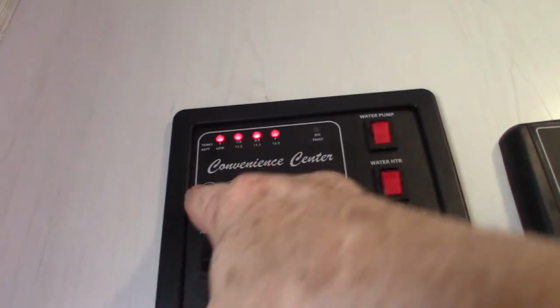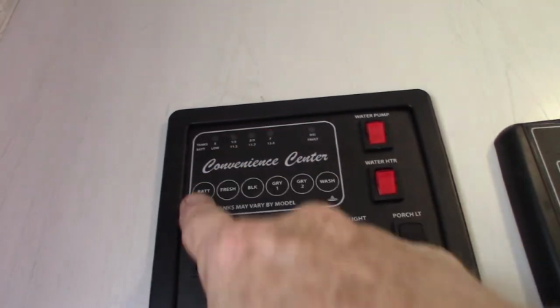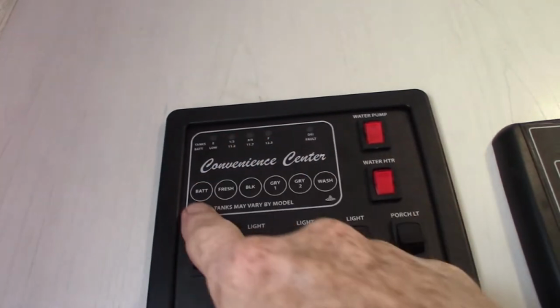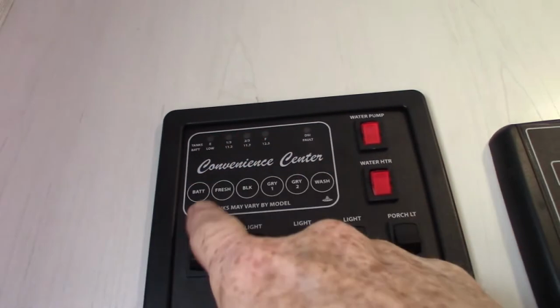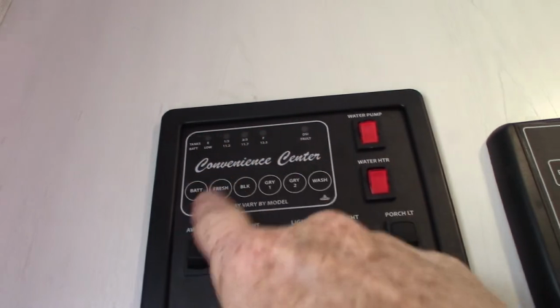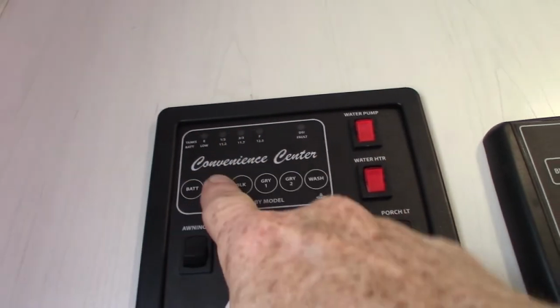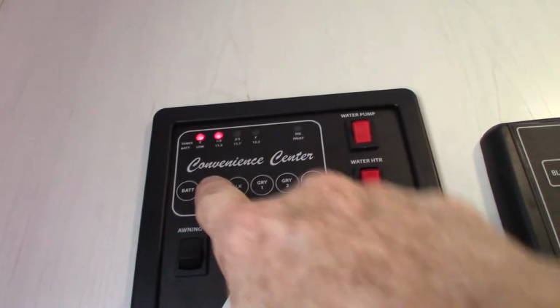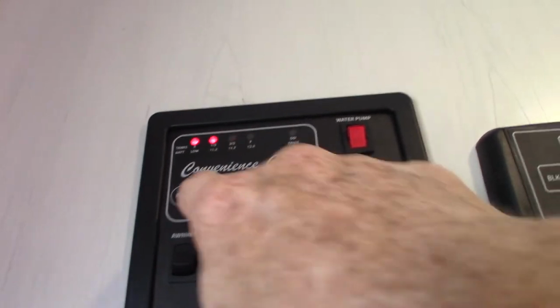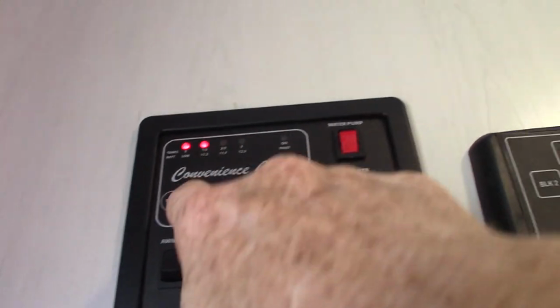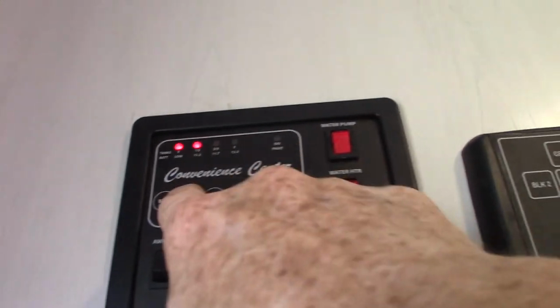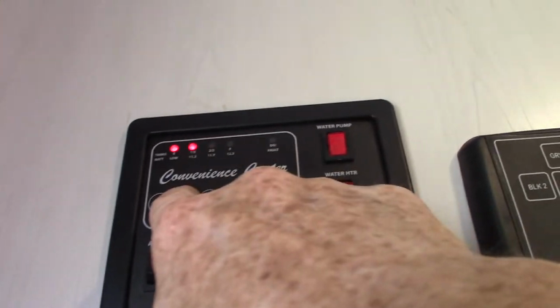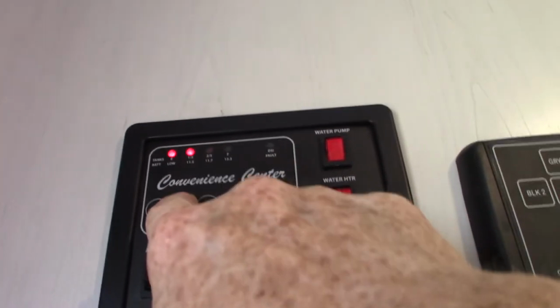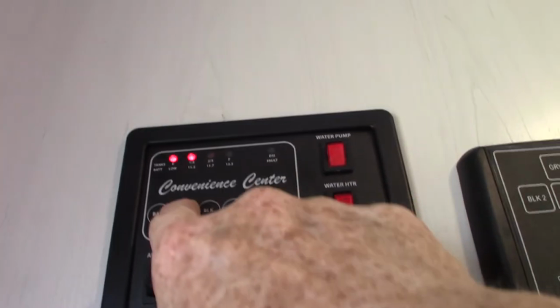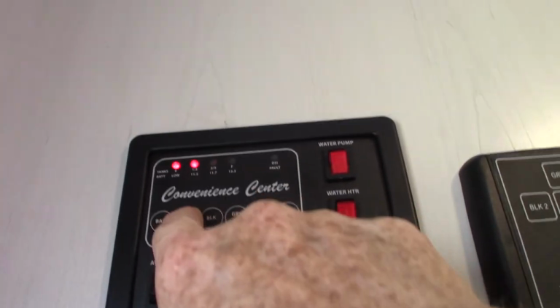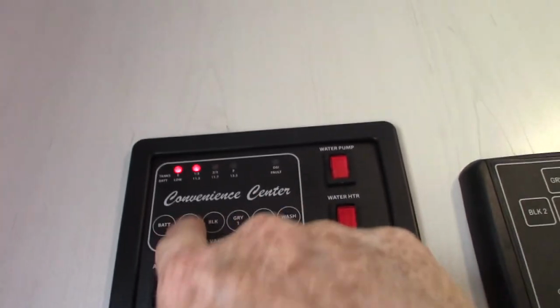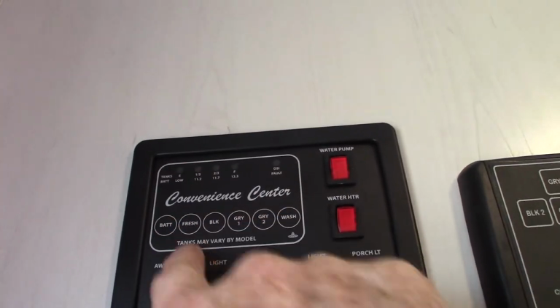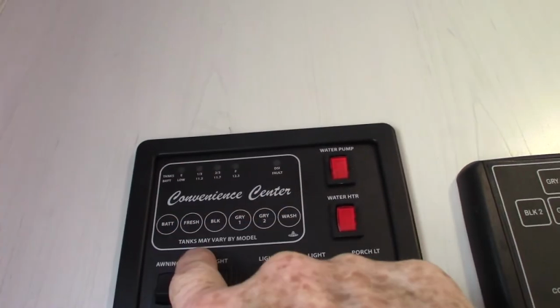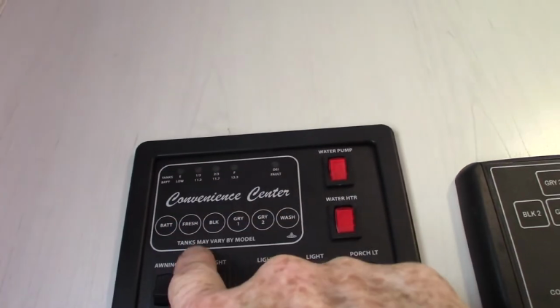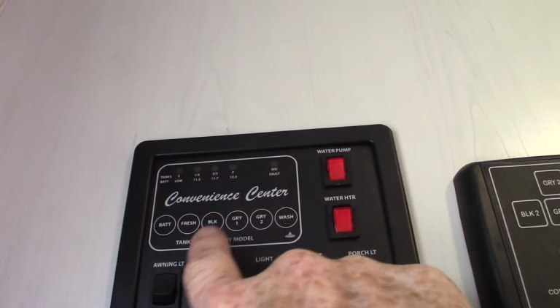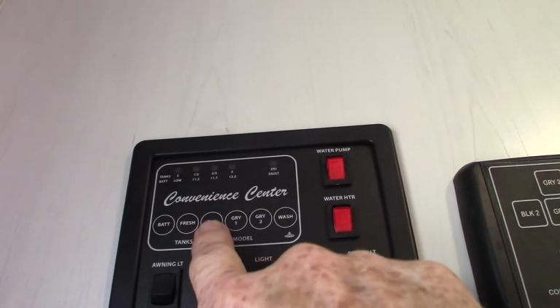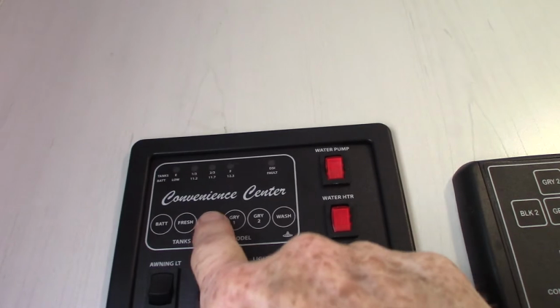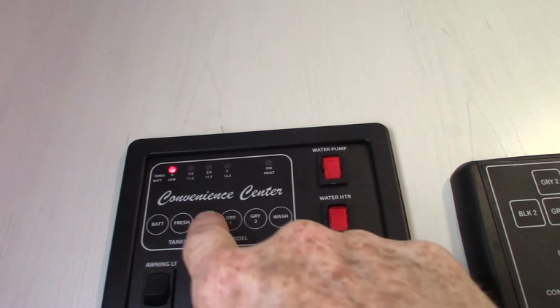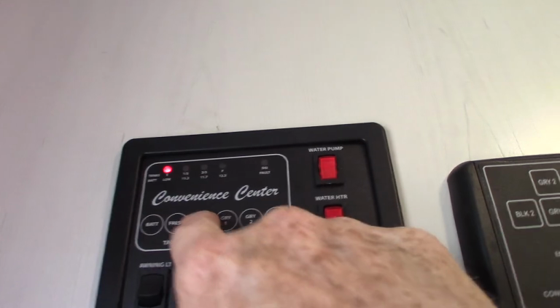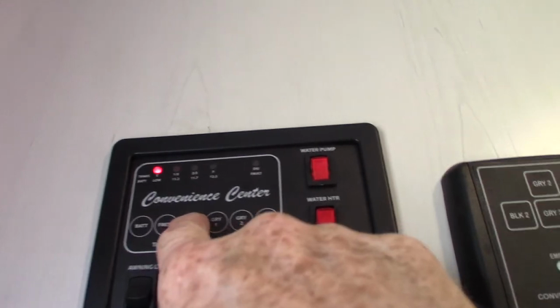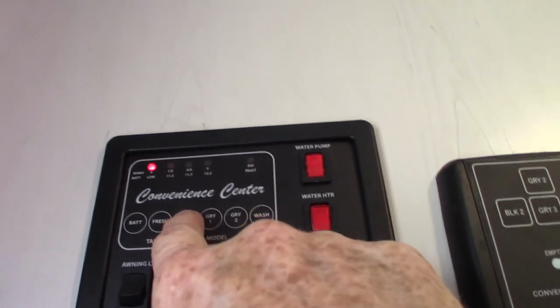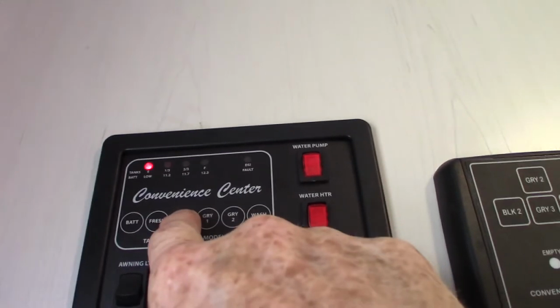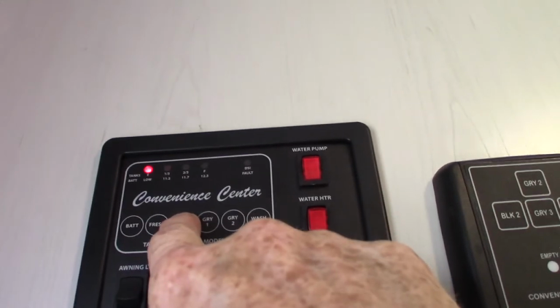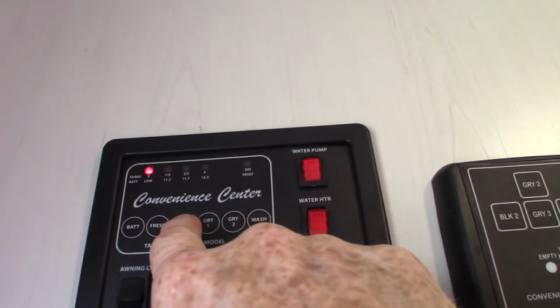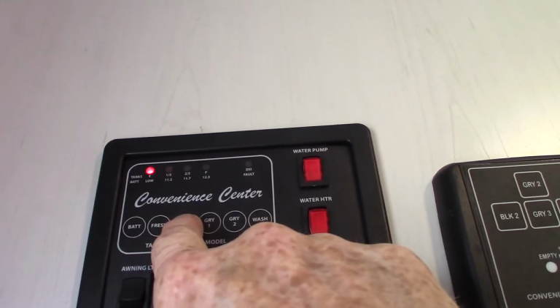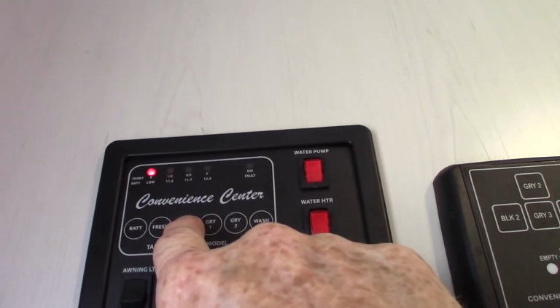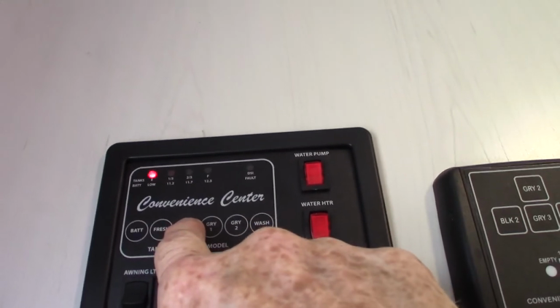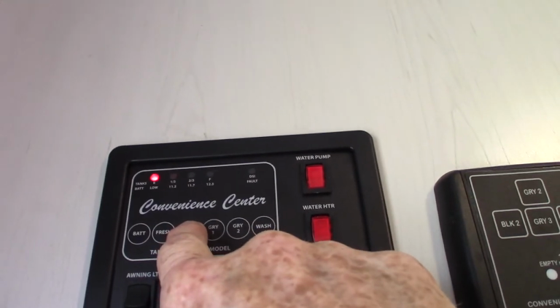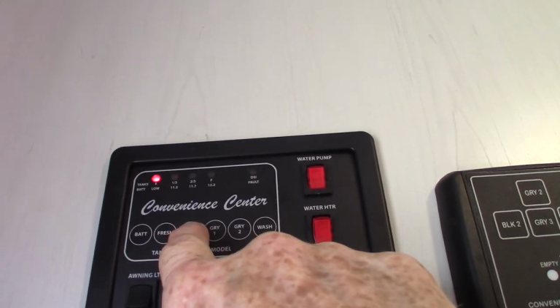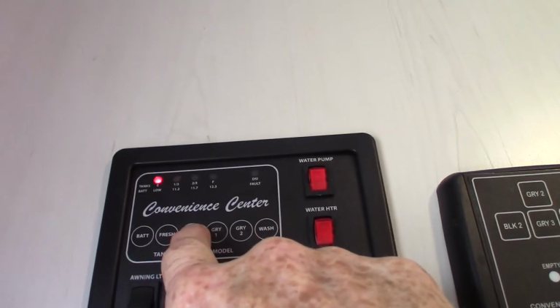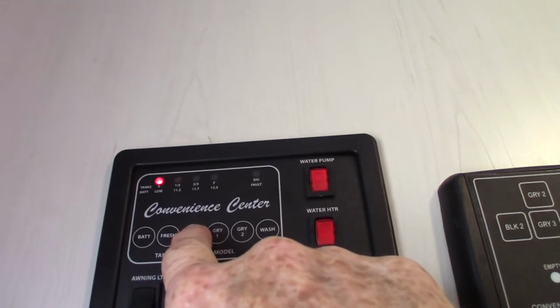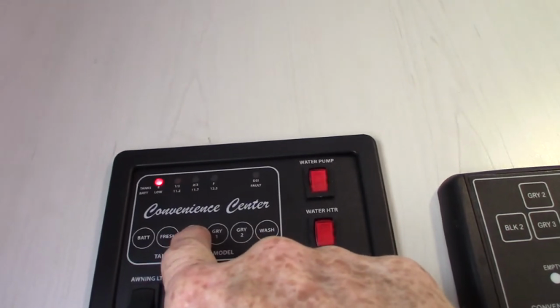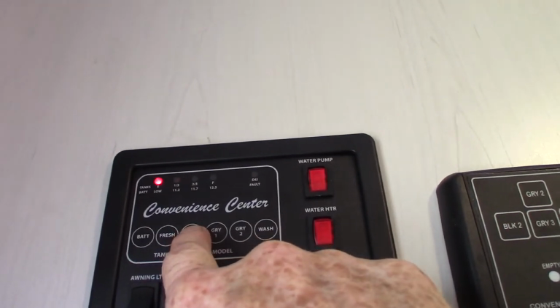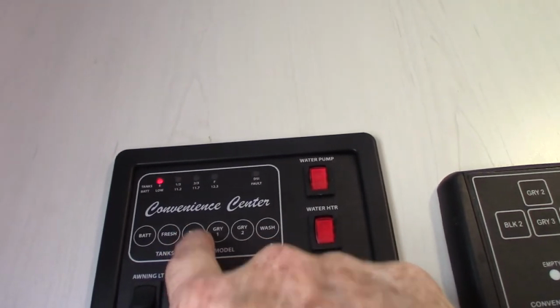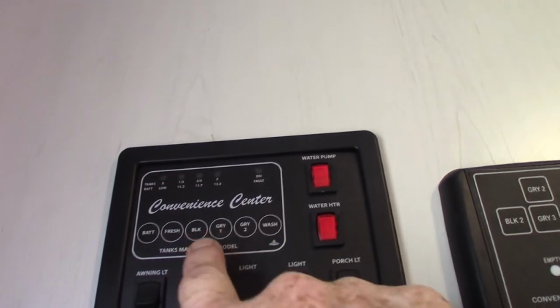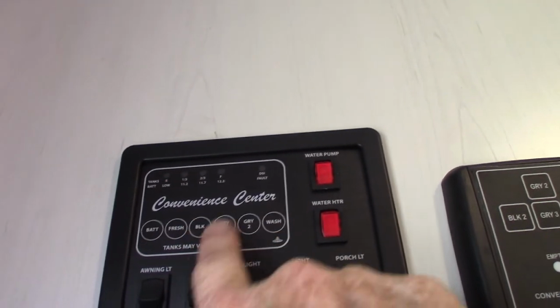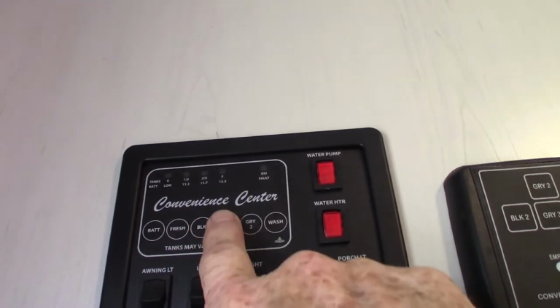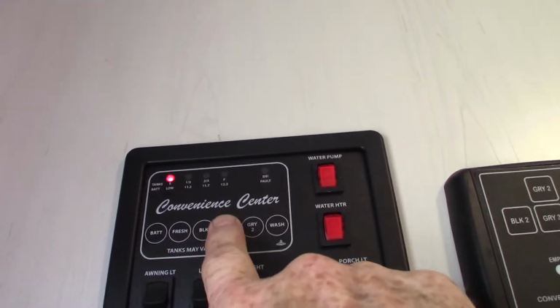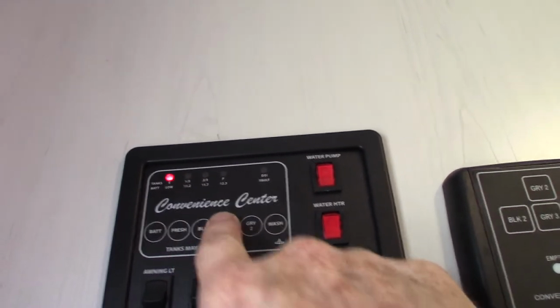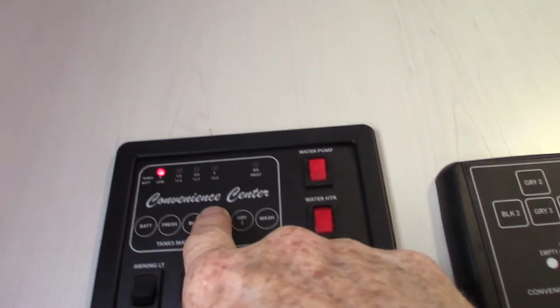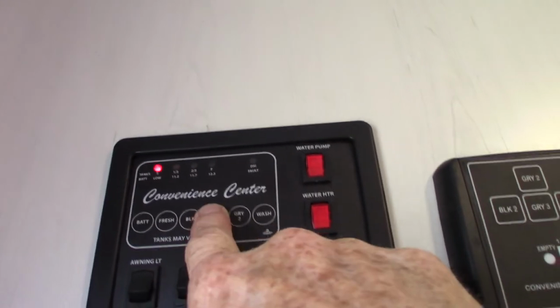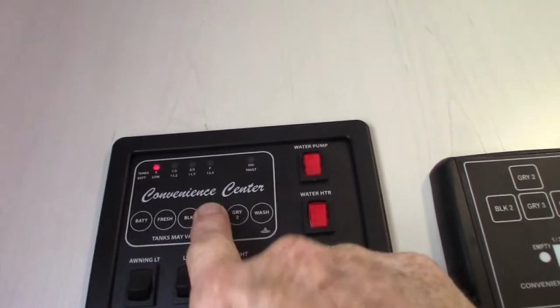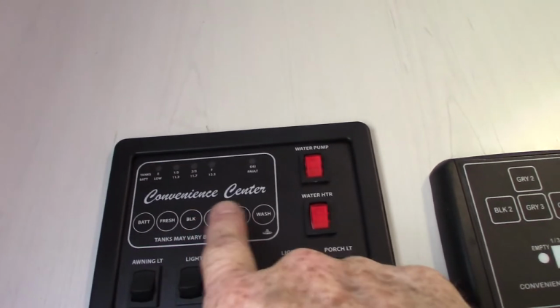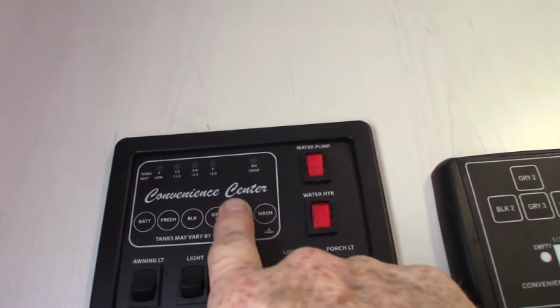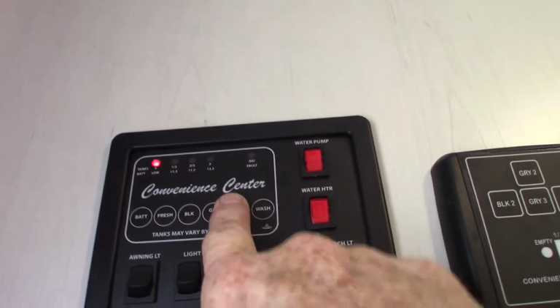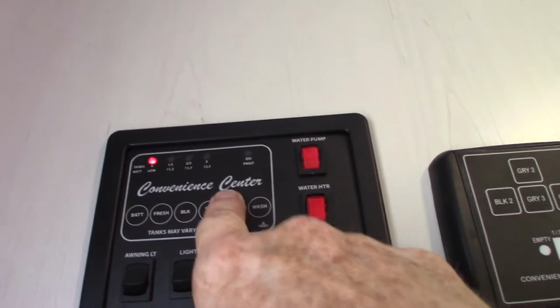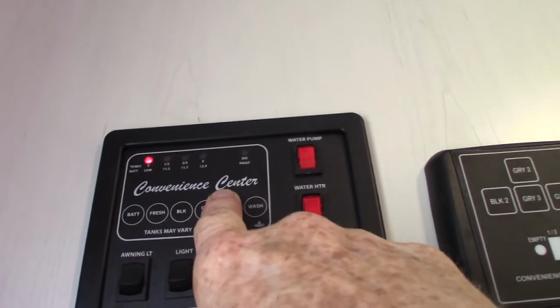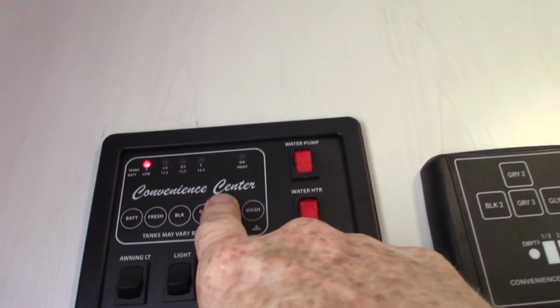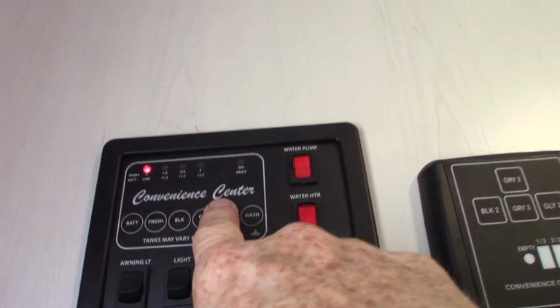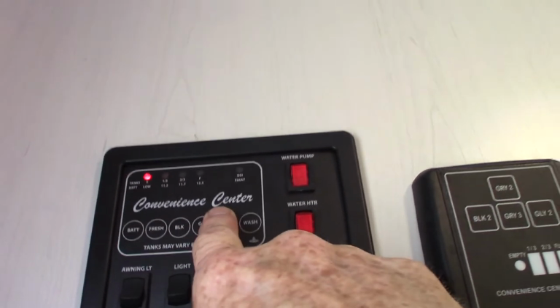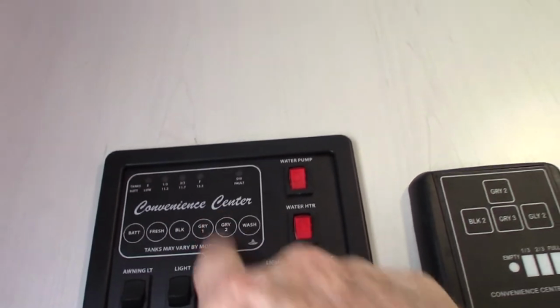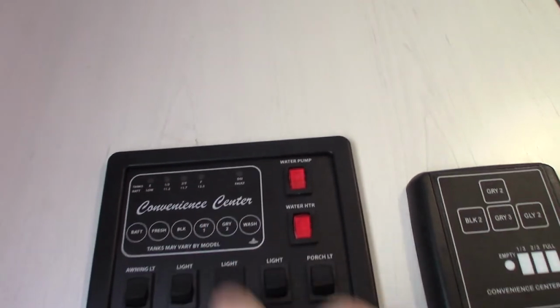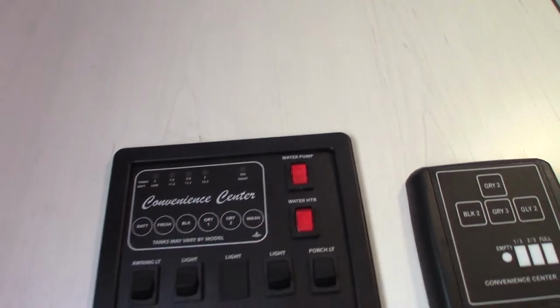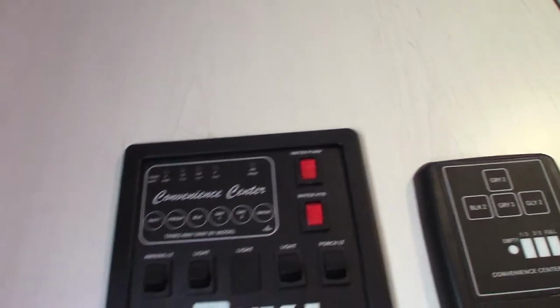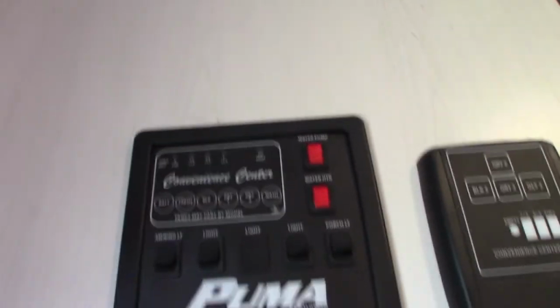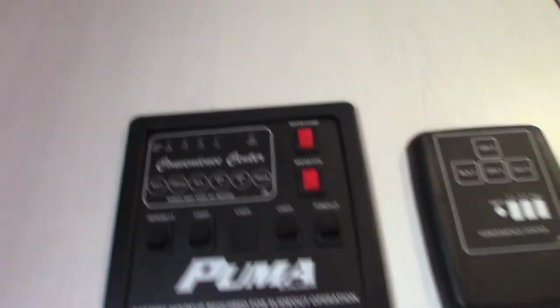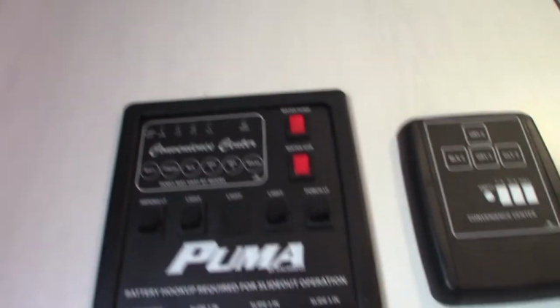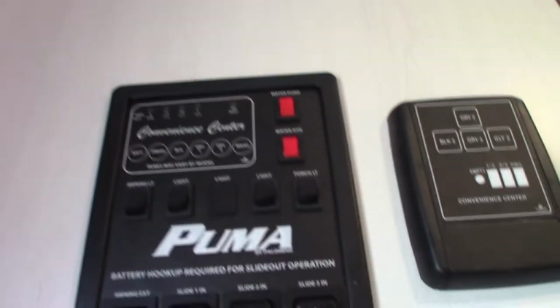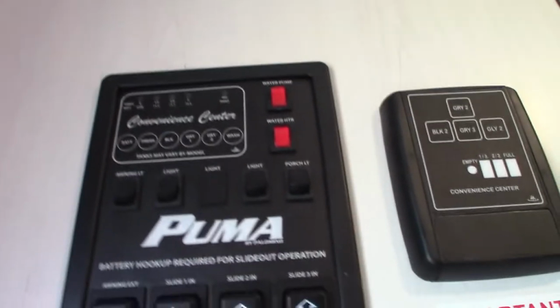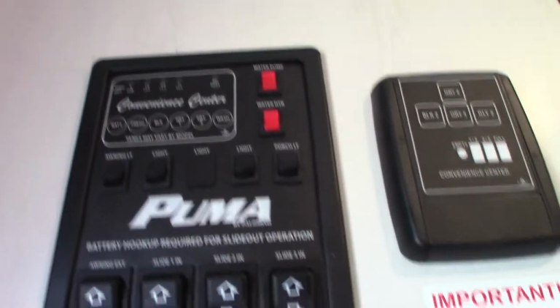Battery's charged. Fresh water's got a third in it. Black is empty. Gray one and two are empty.